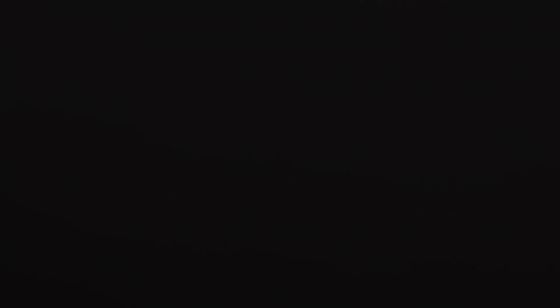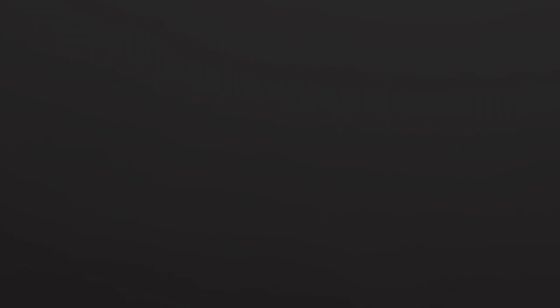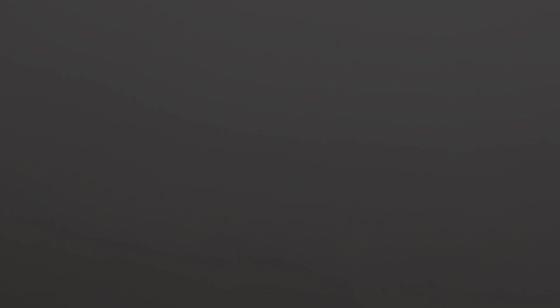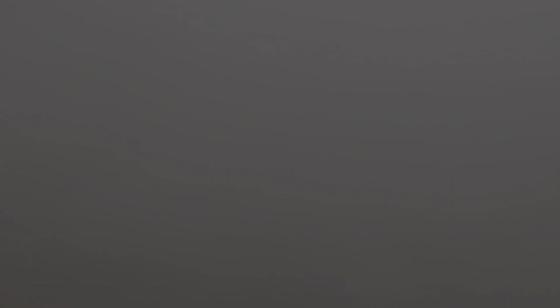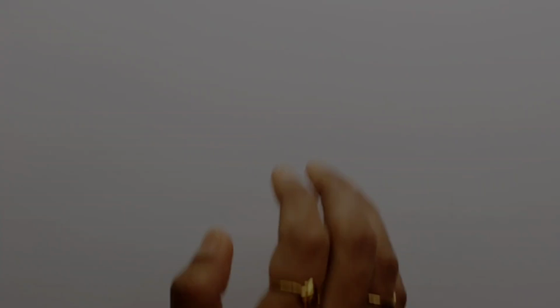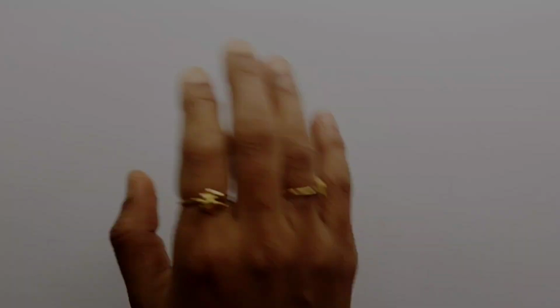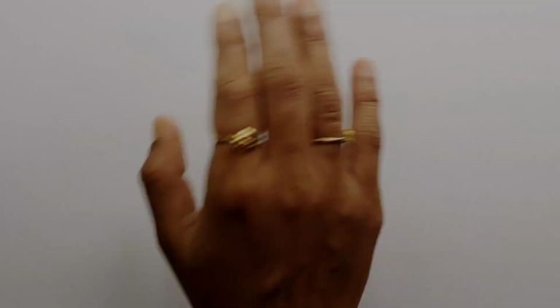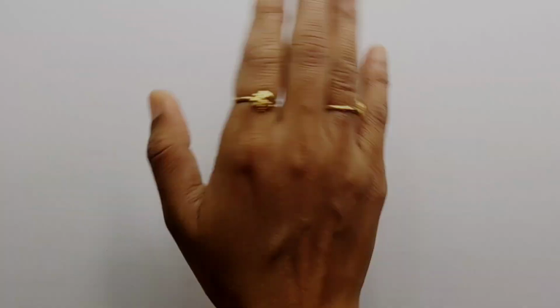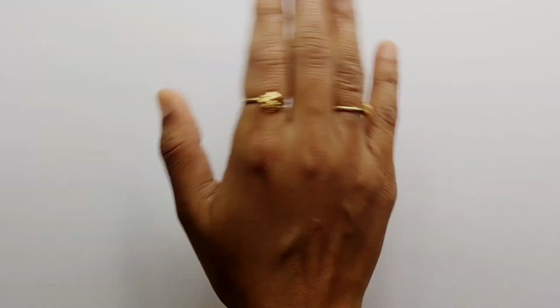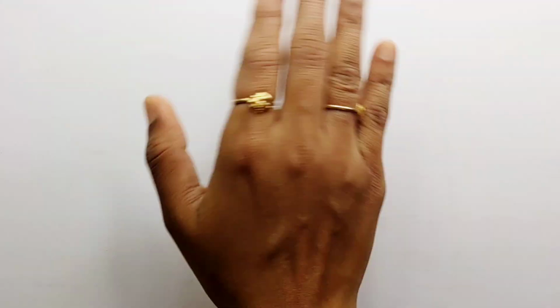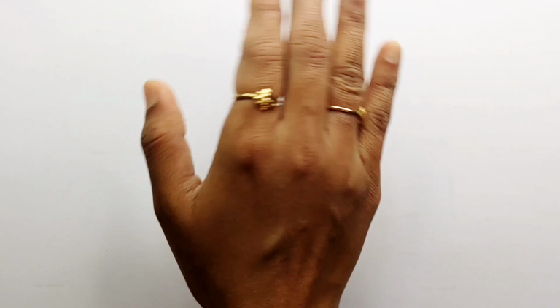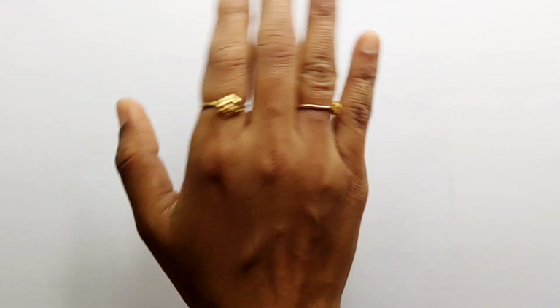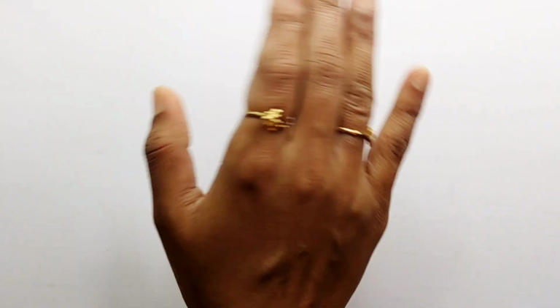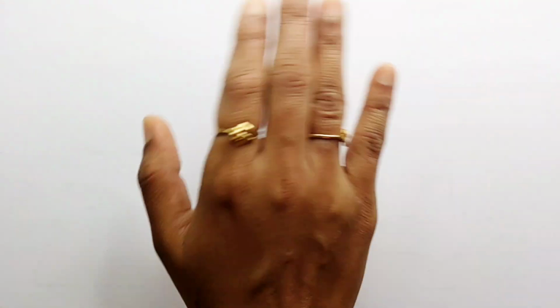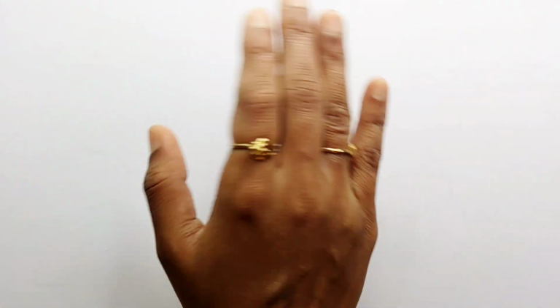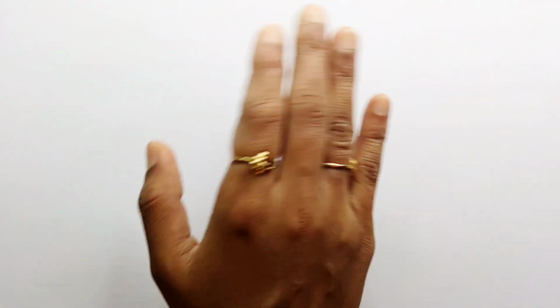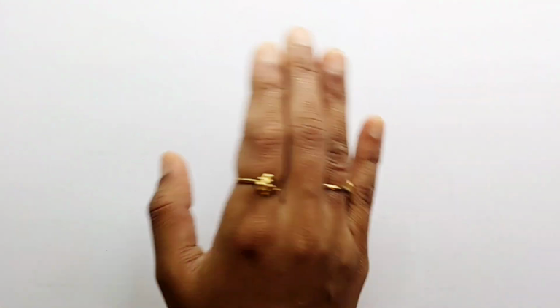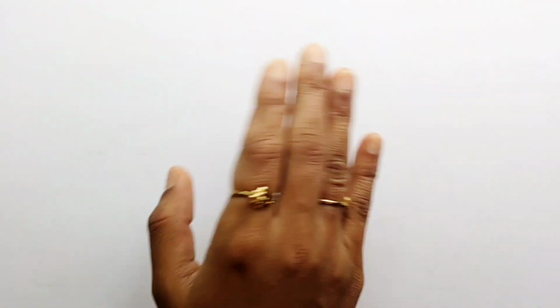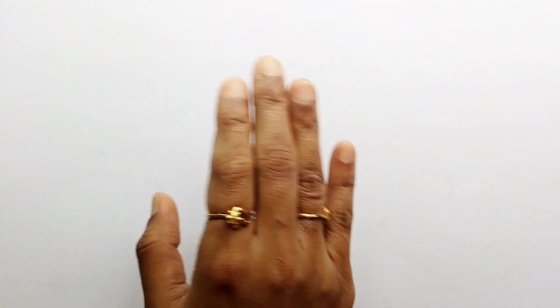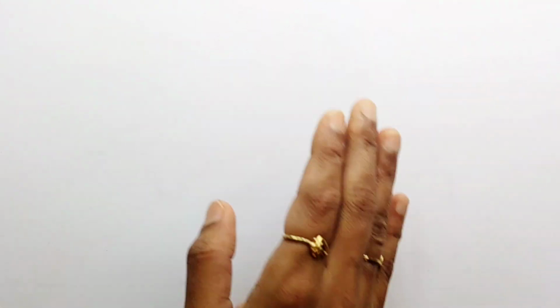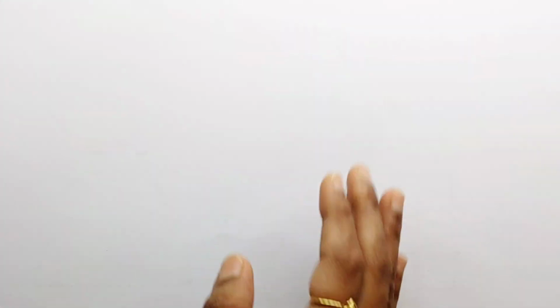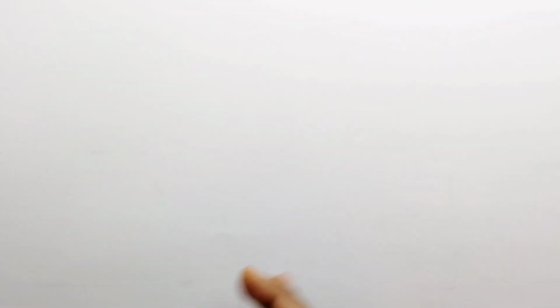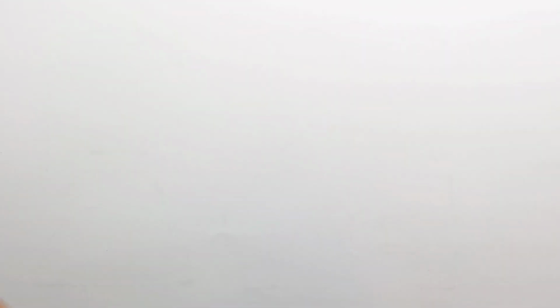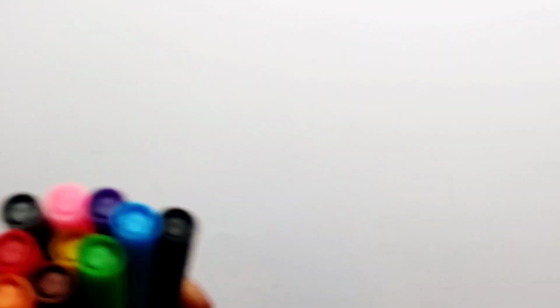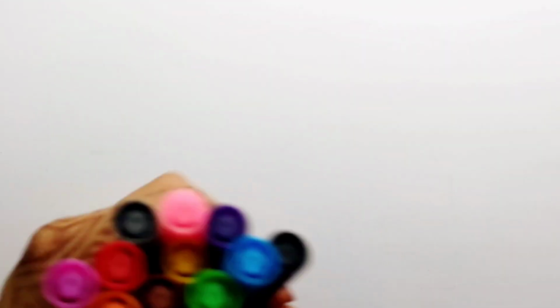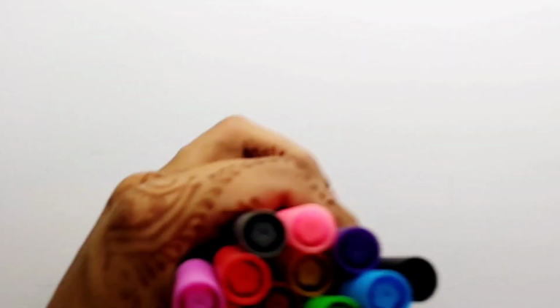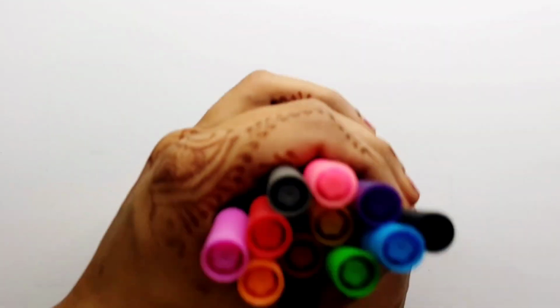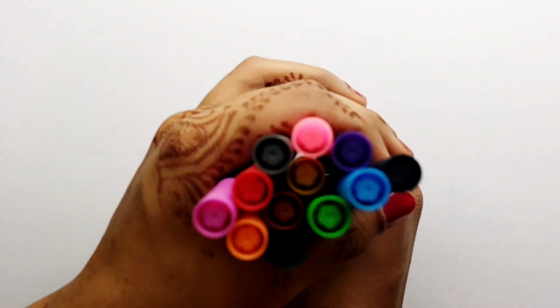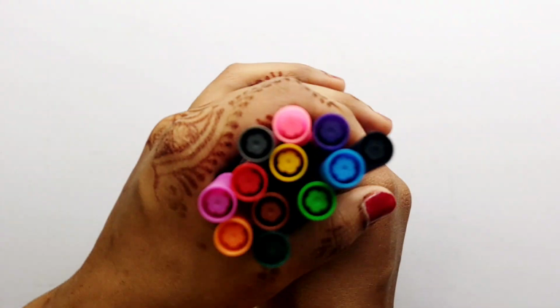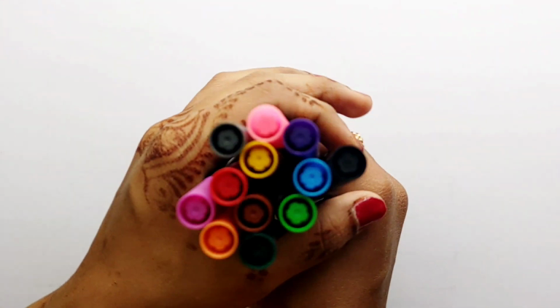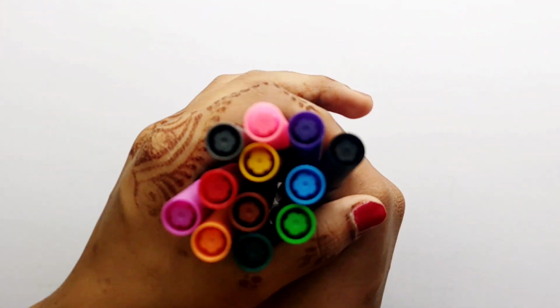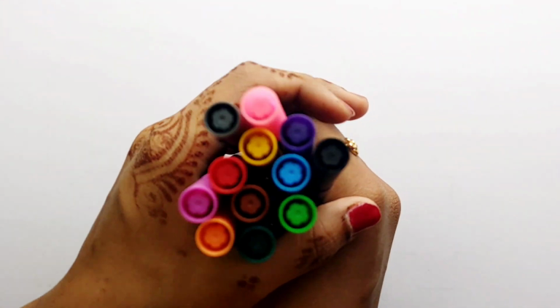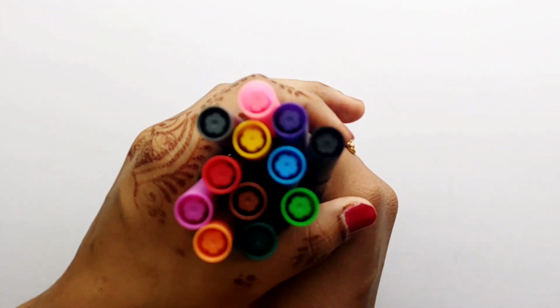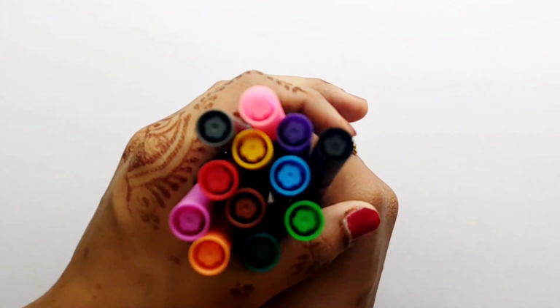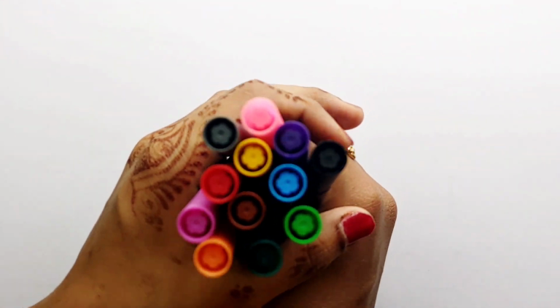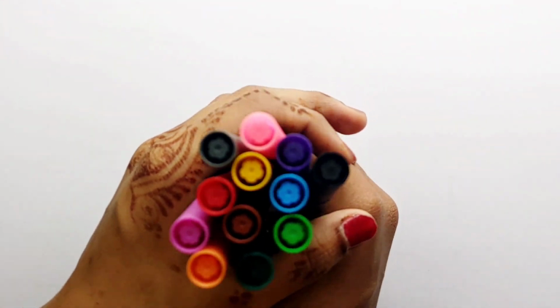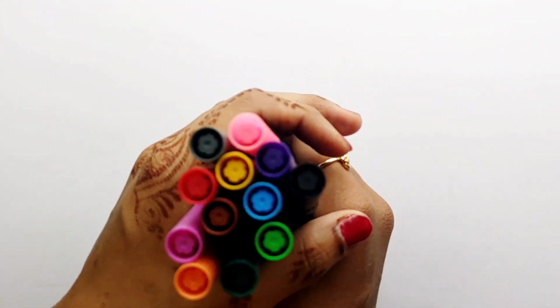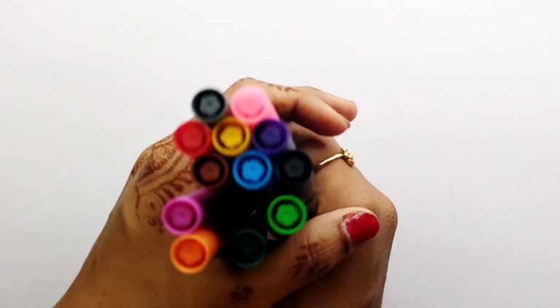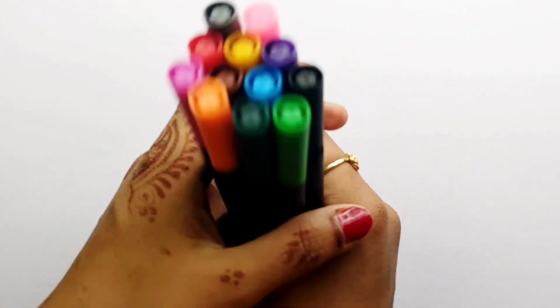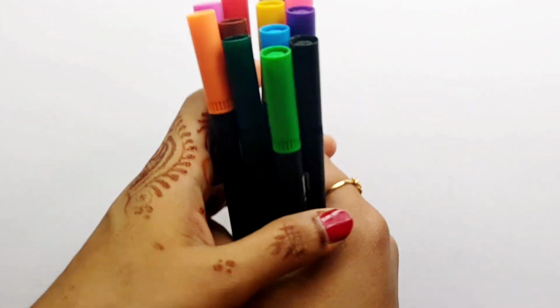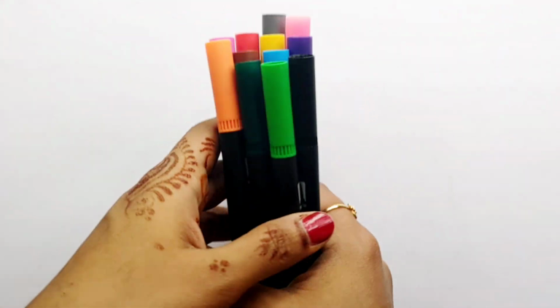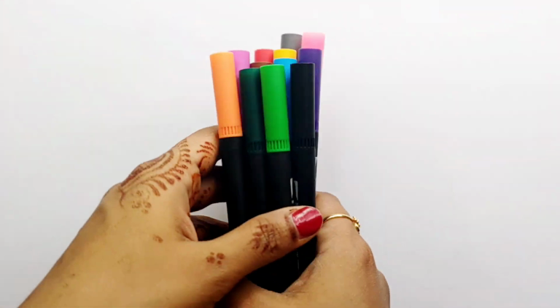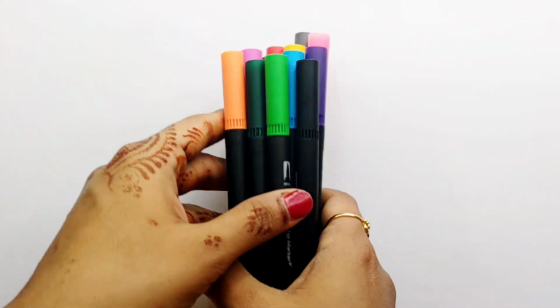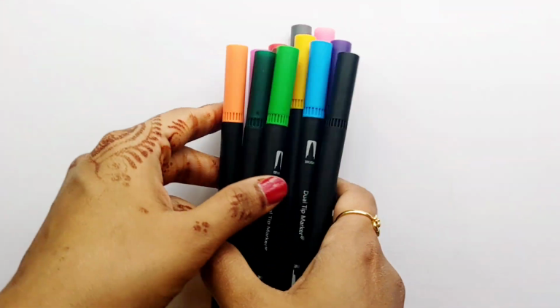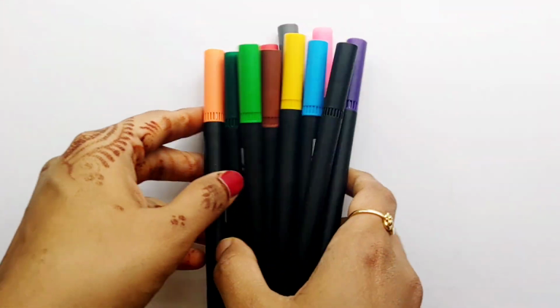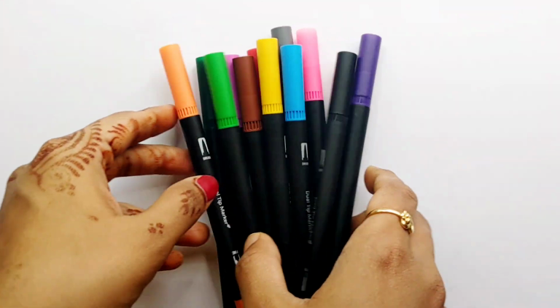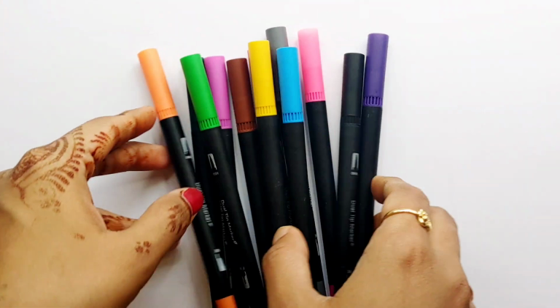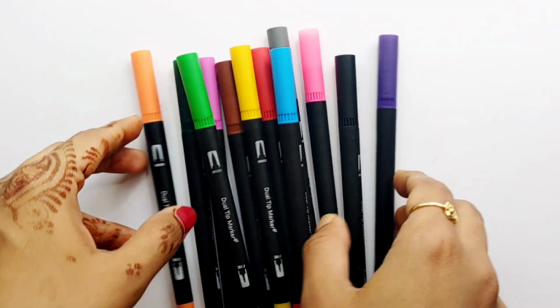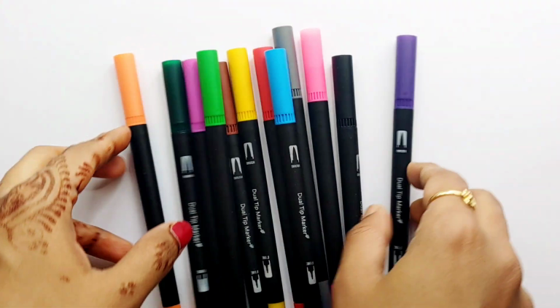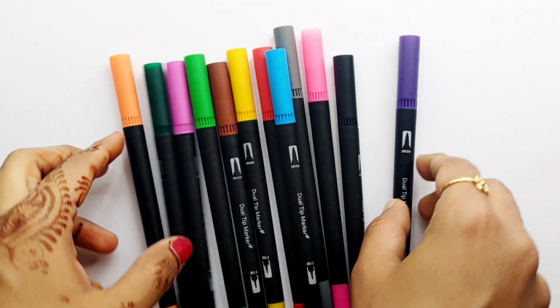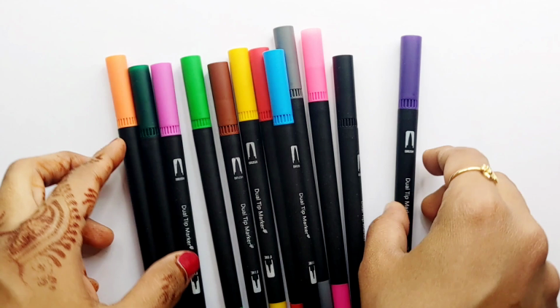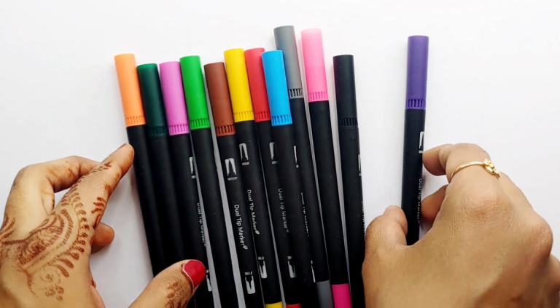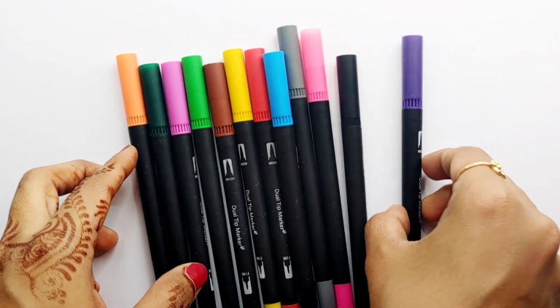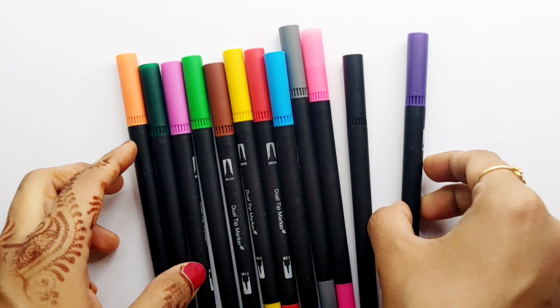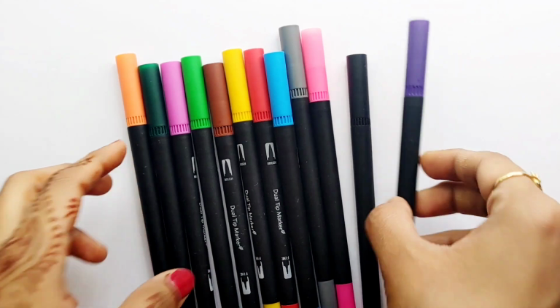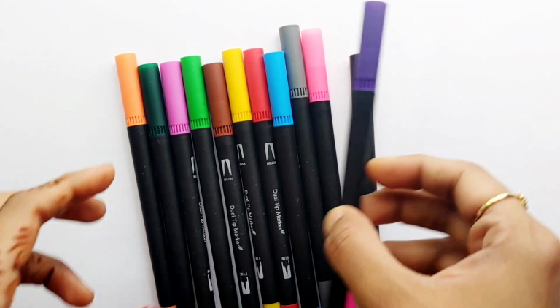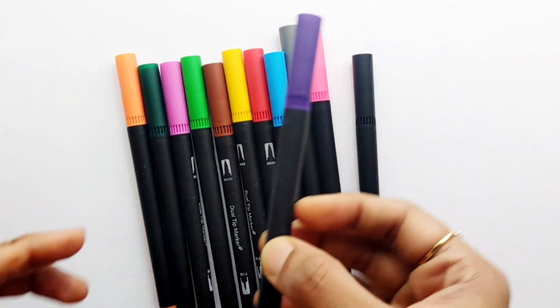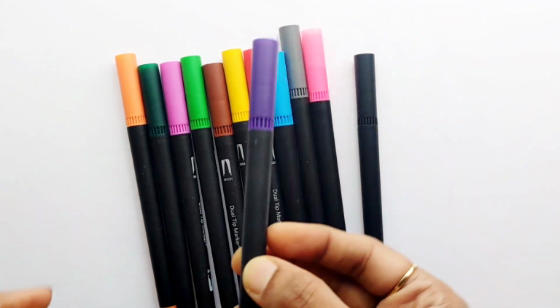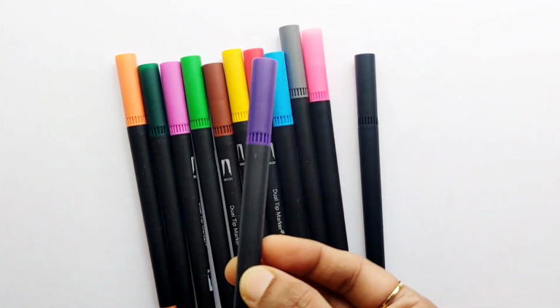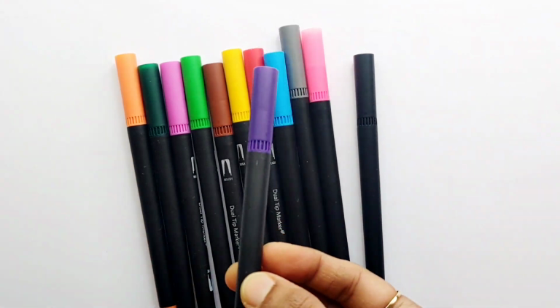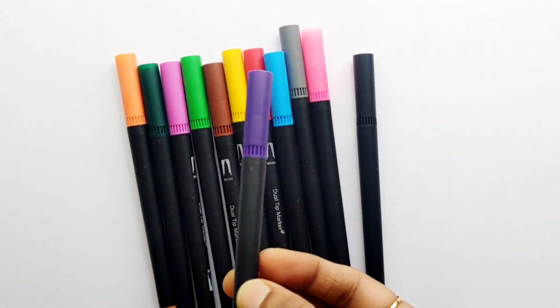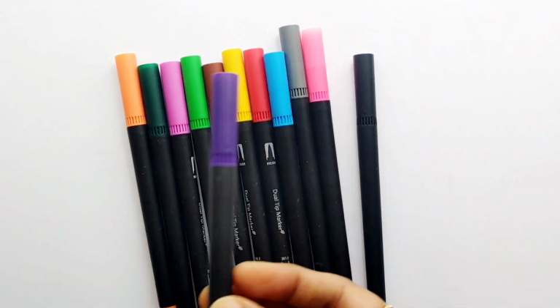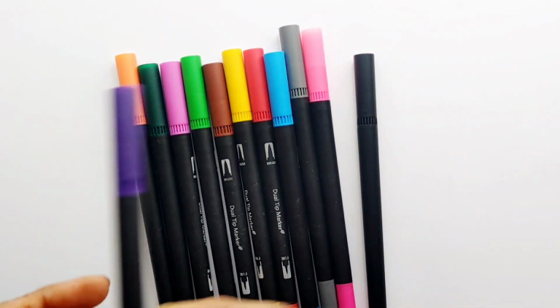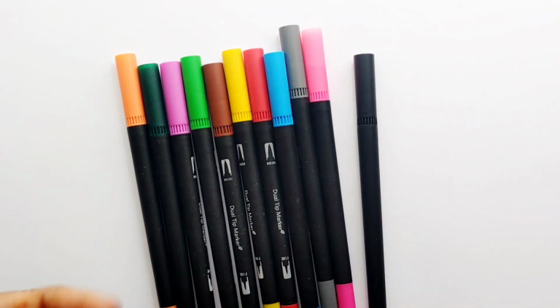Hello guys, let's learn some colors. Violet color.